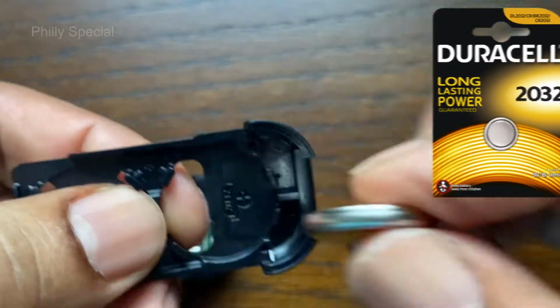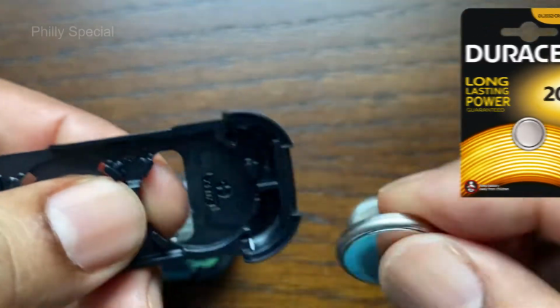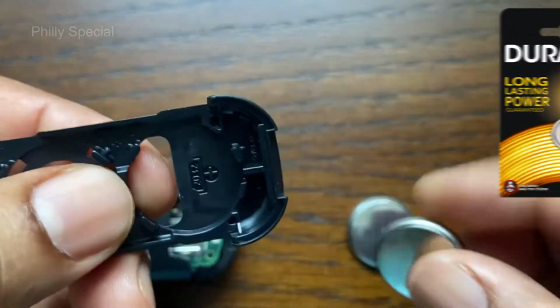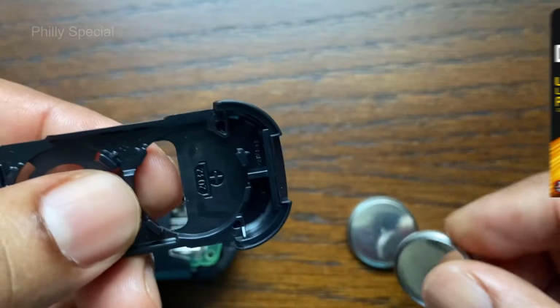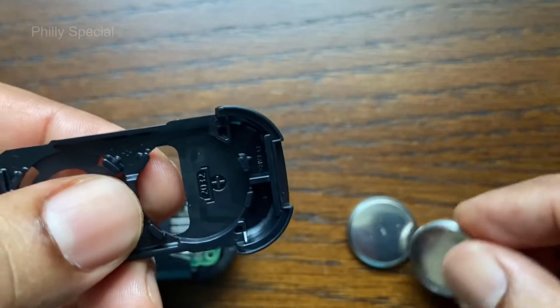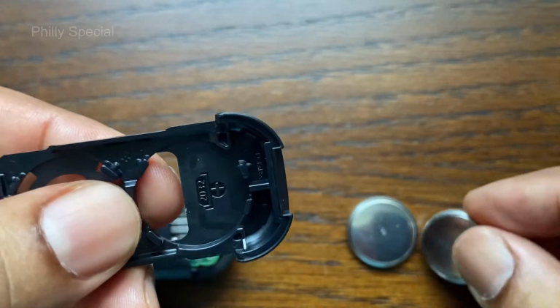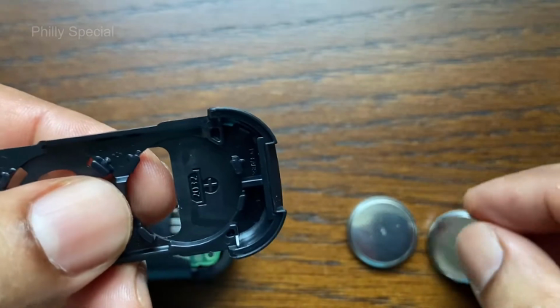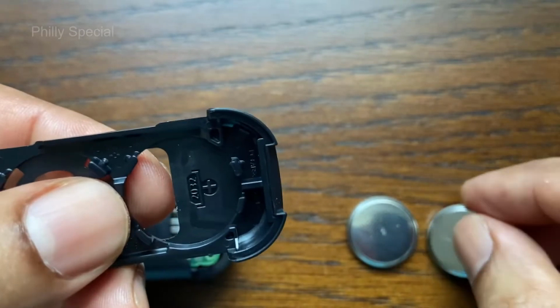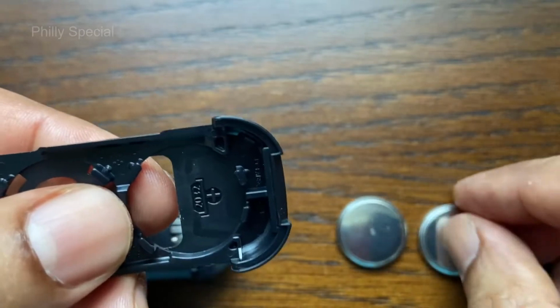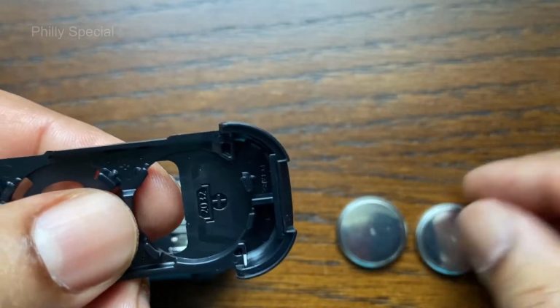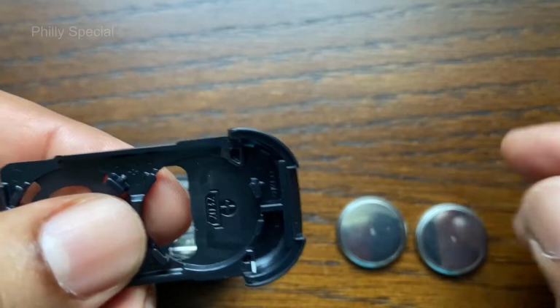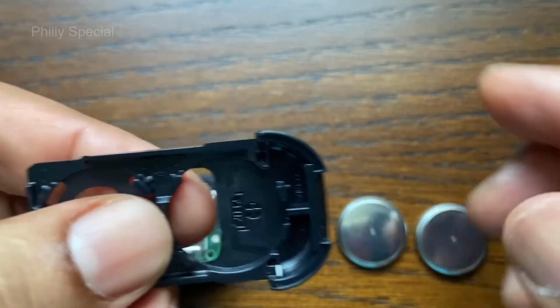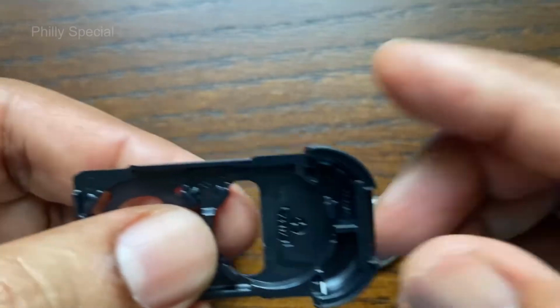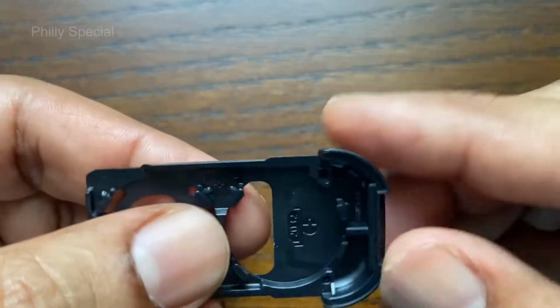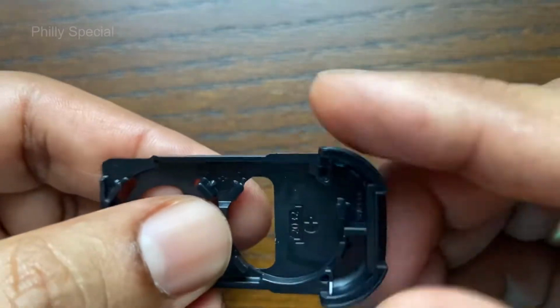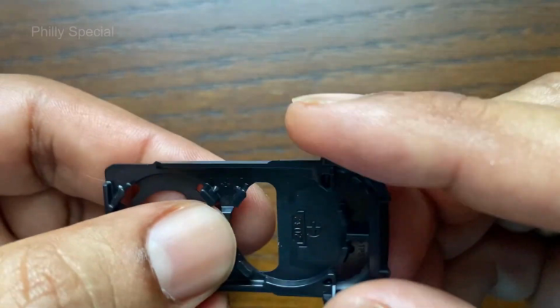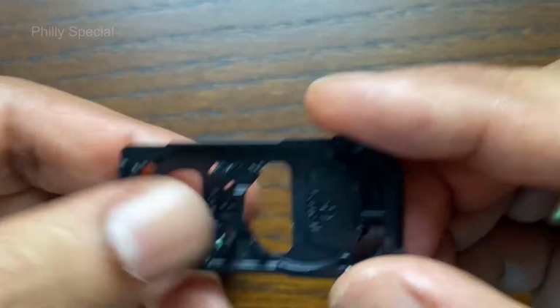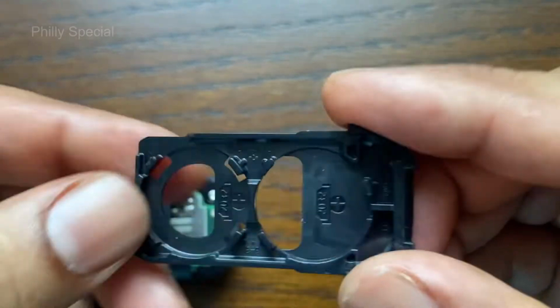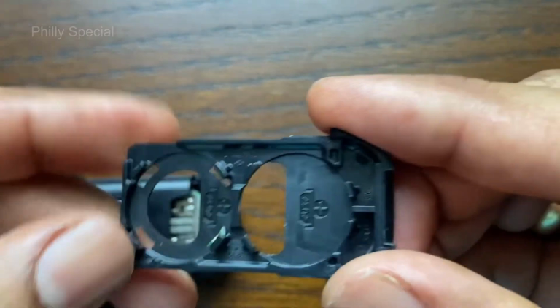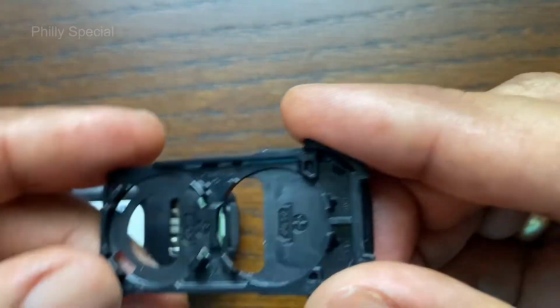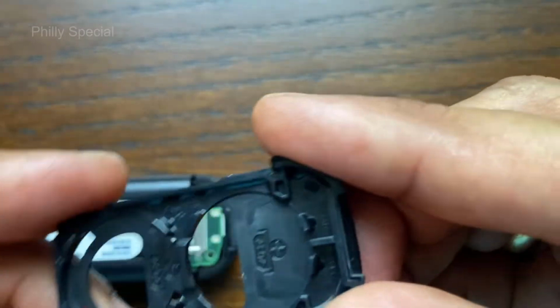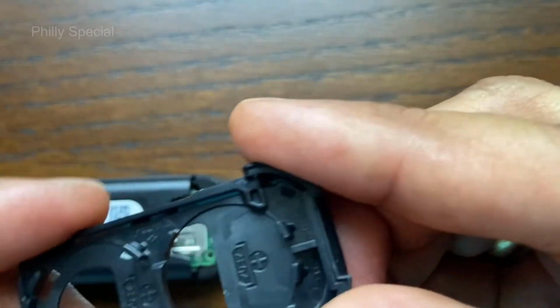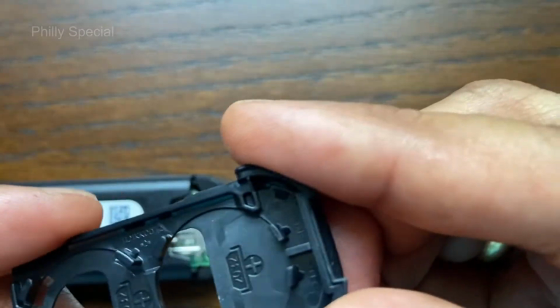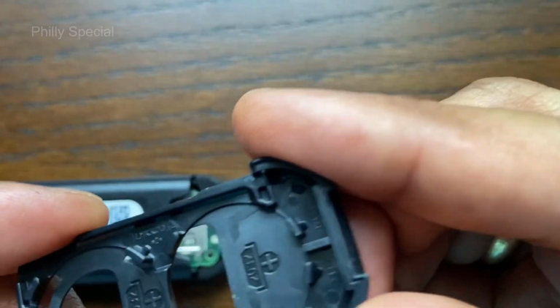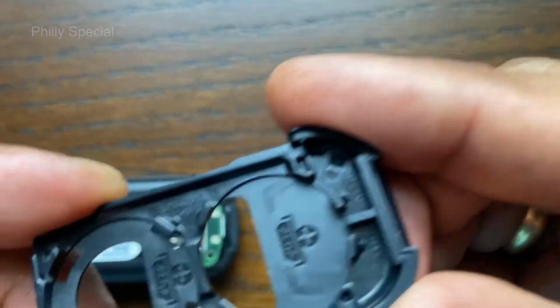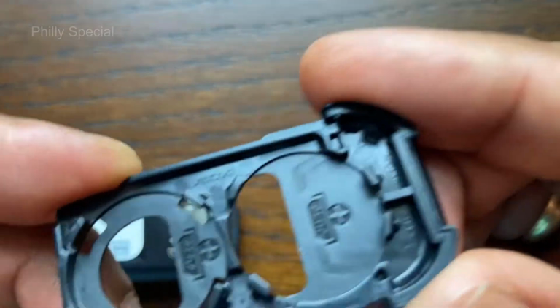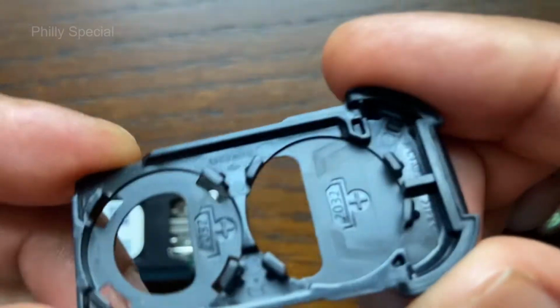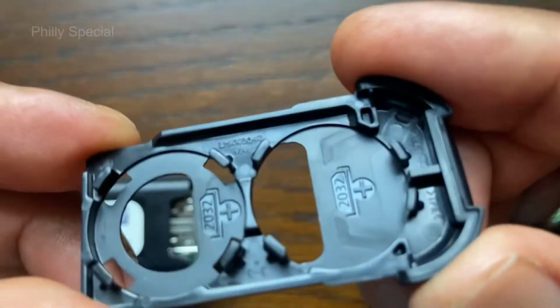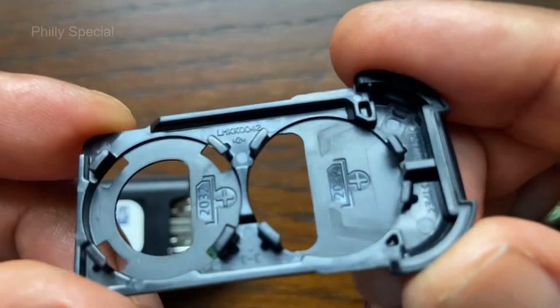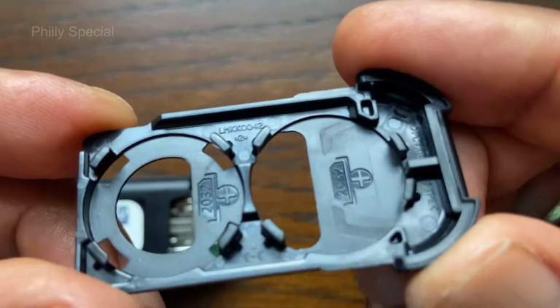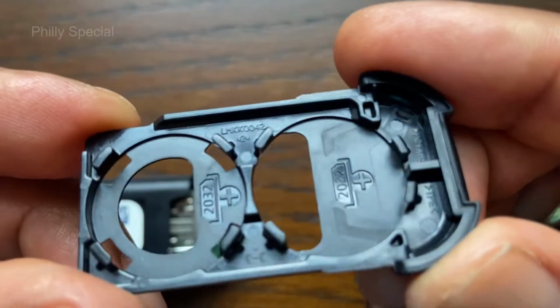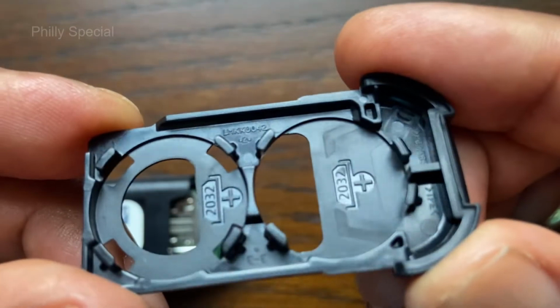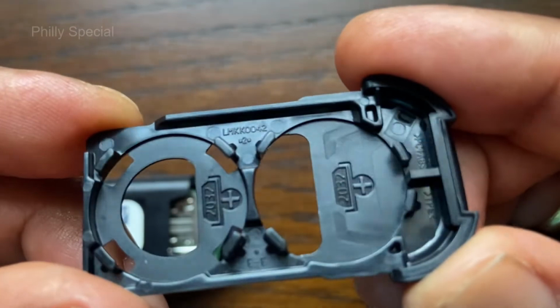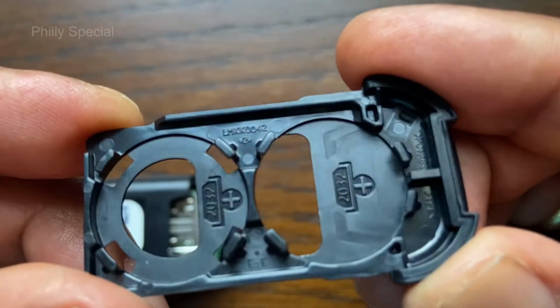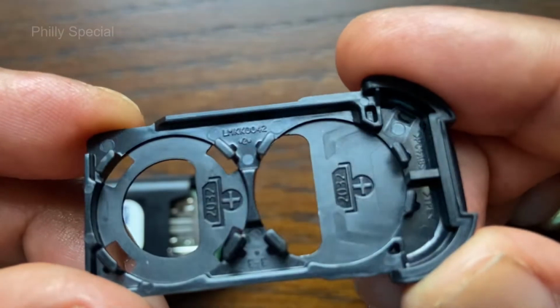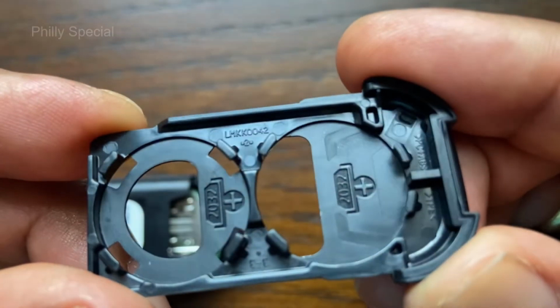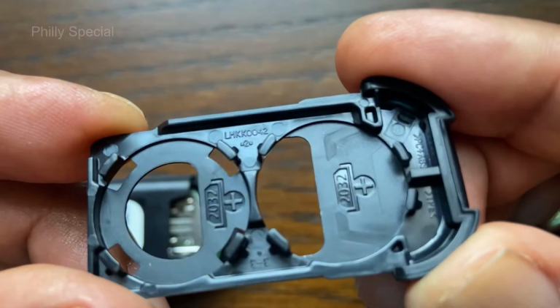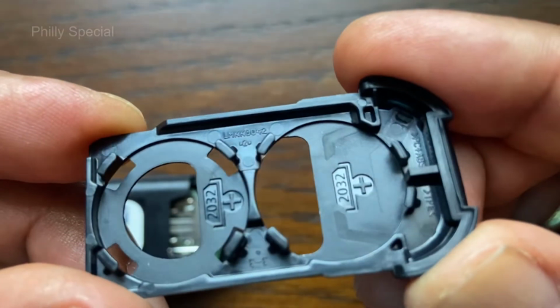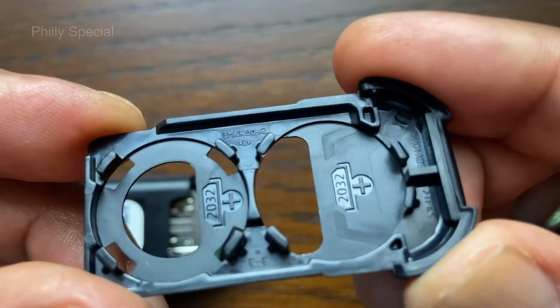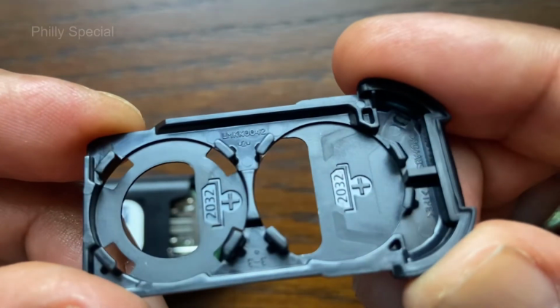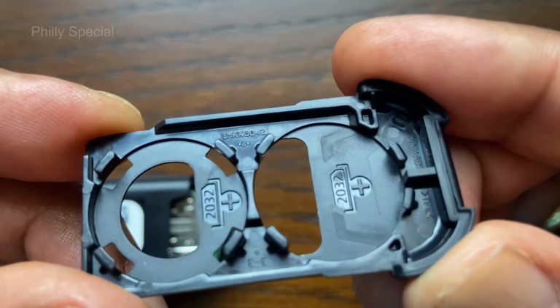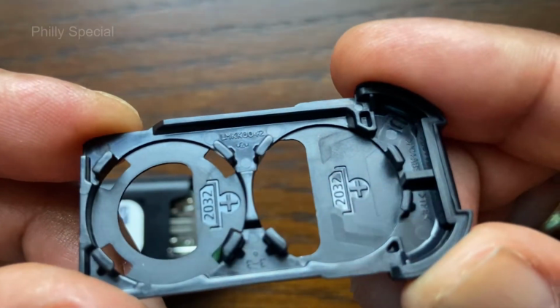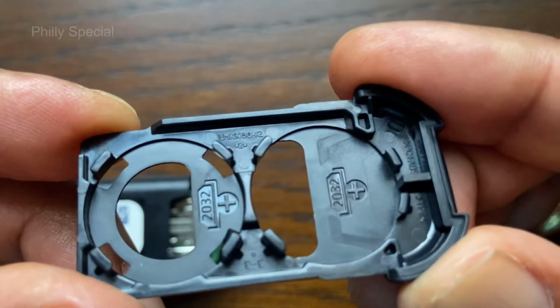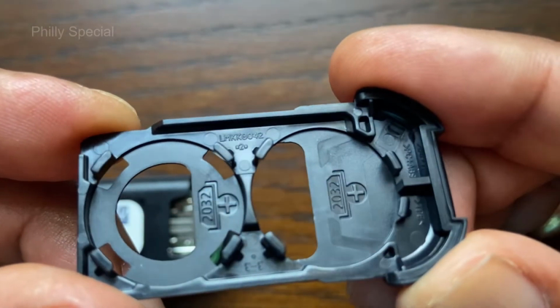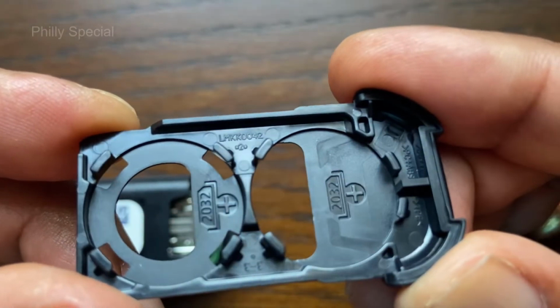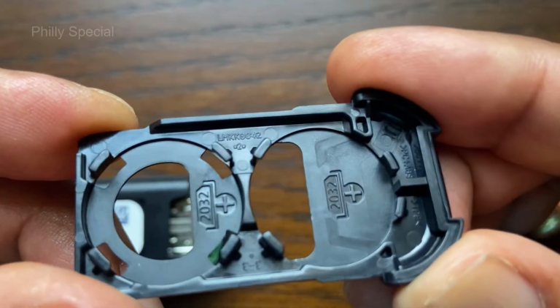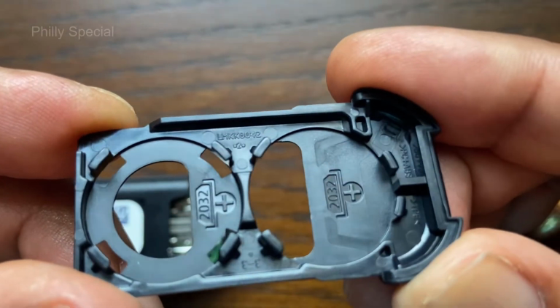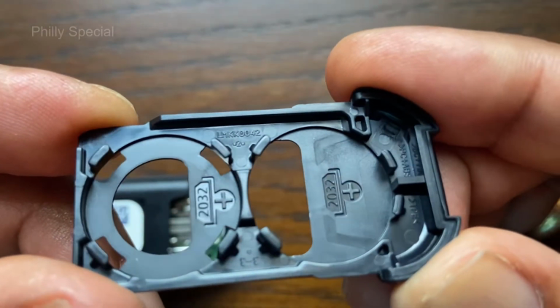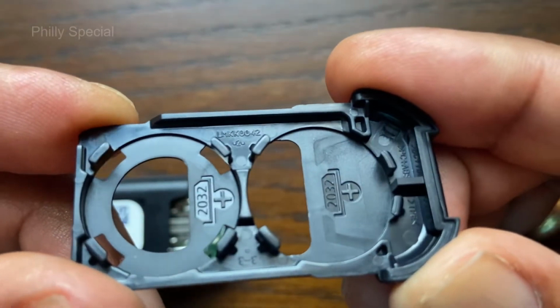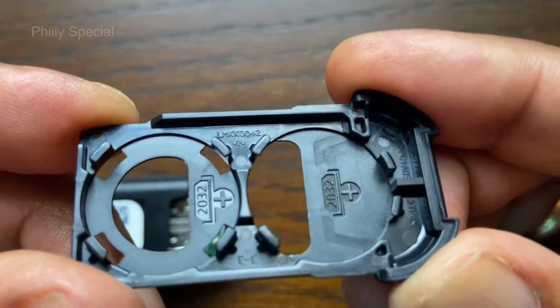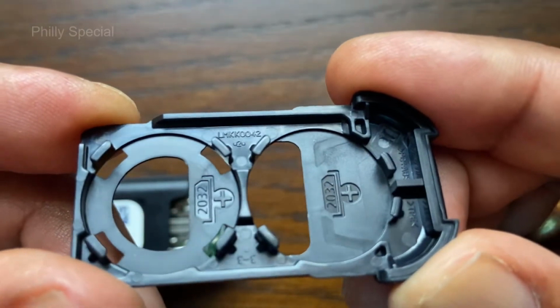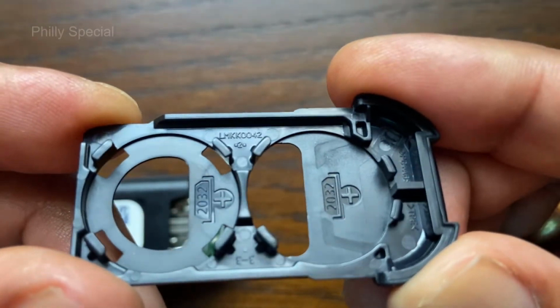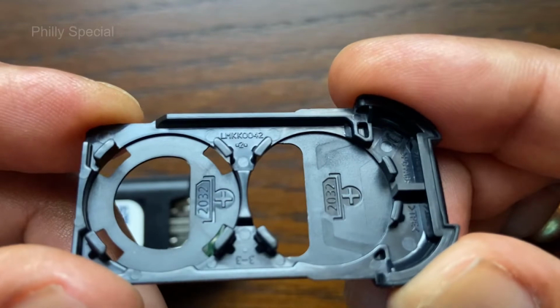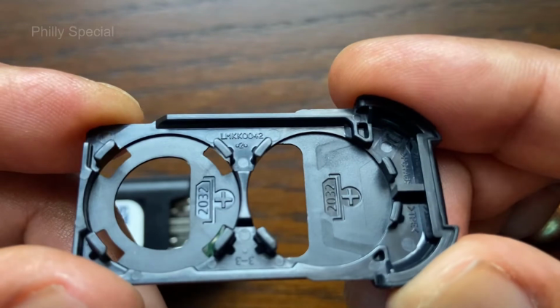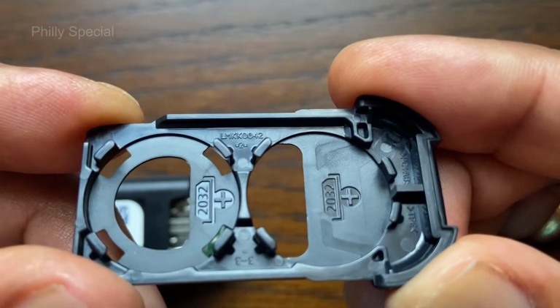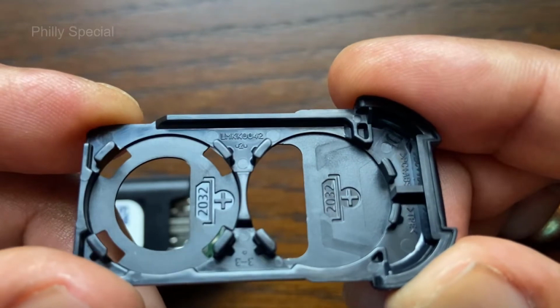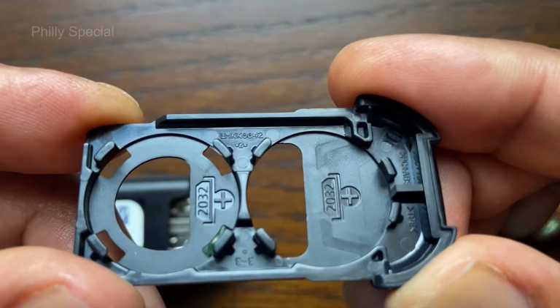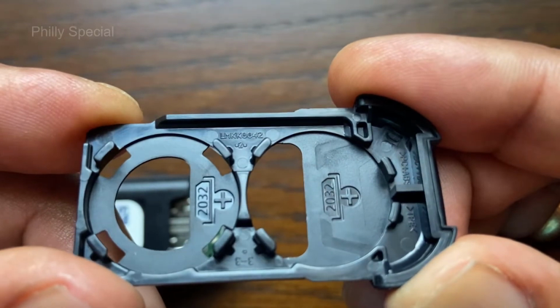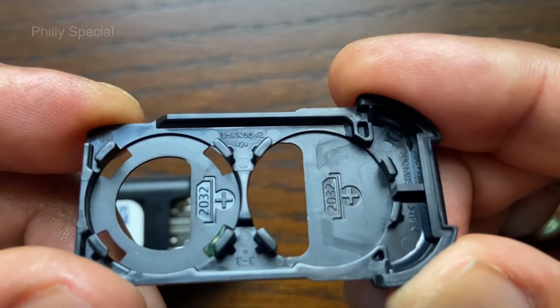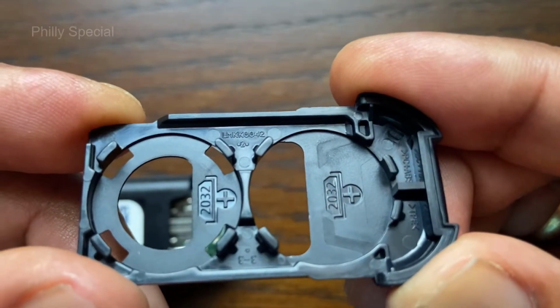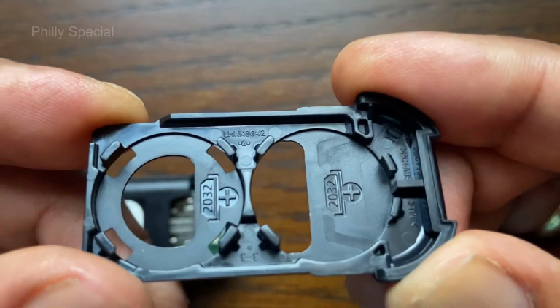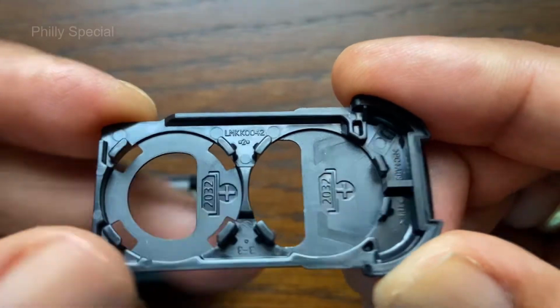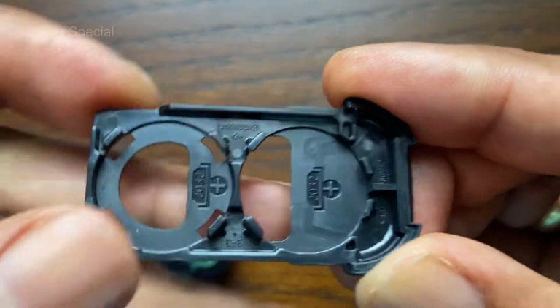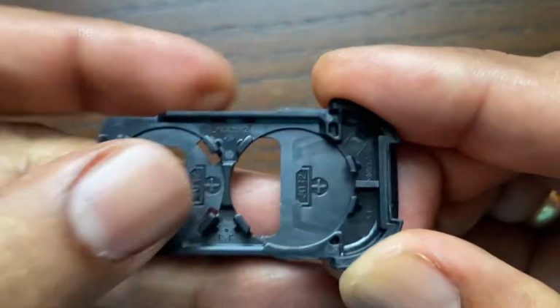Replacement batteries can be found in most stores where batteries are sold. A link for the battery is included in the description section below.